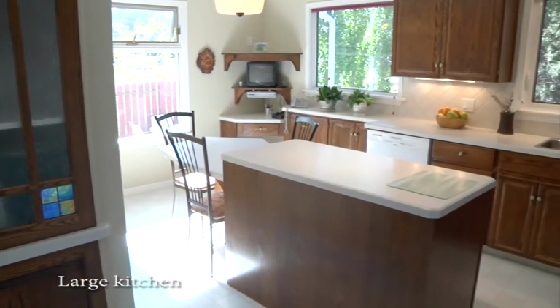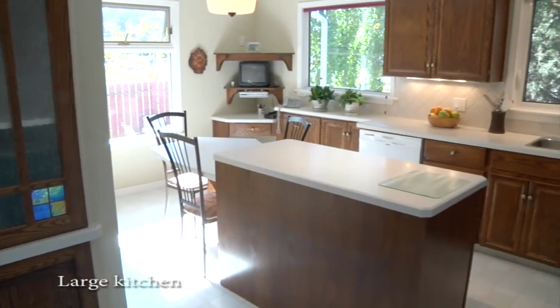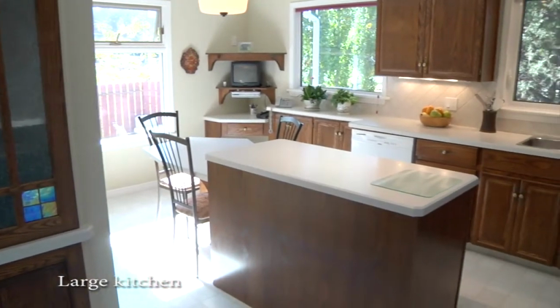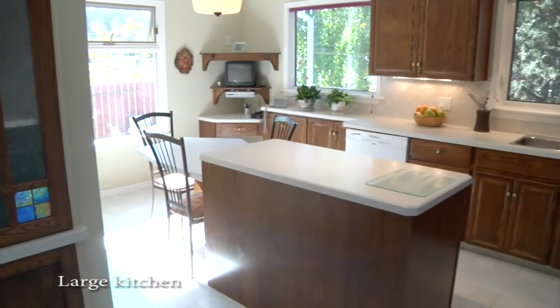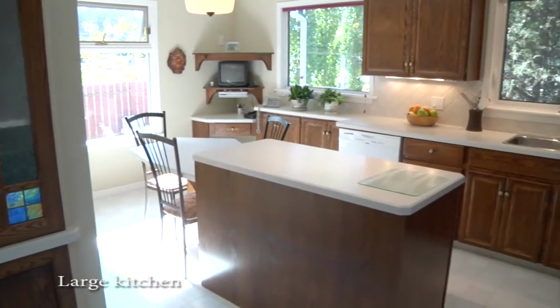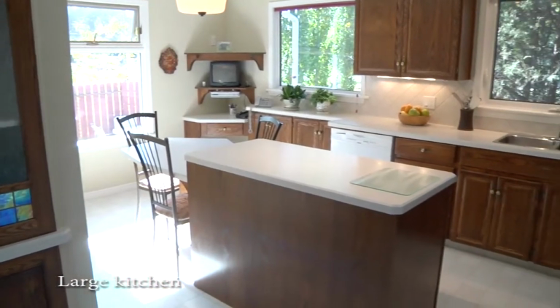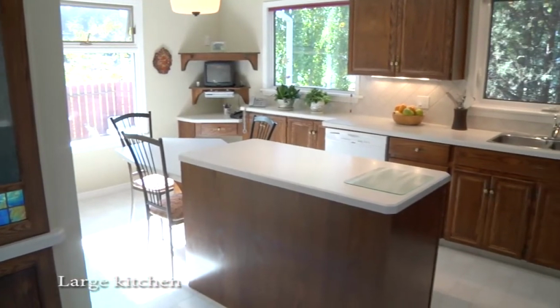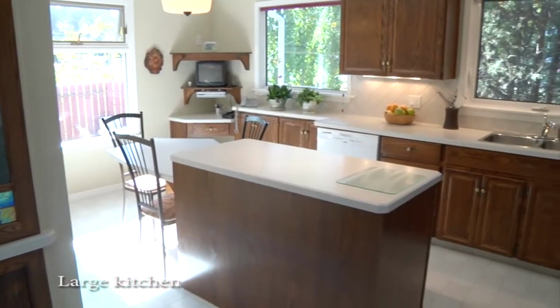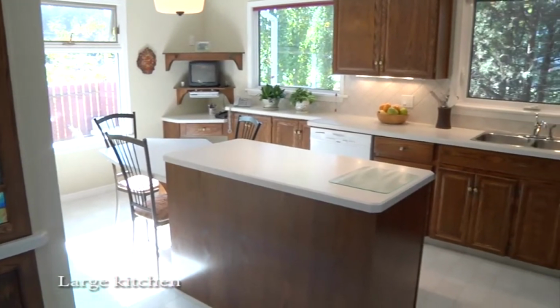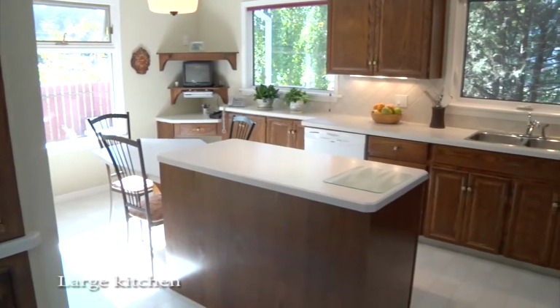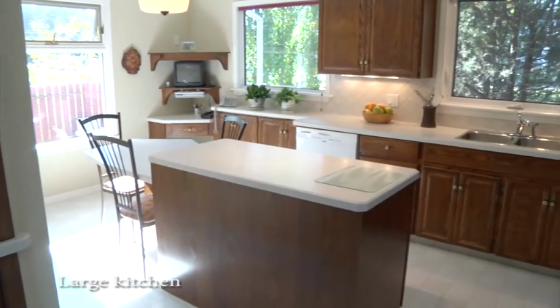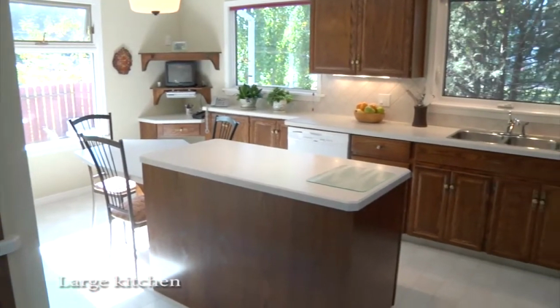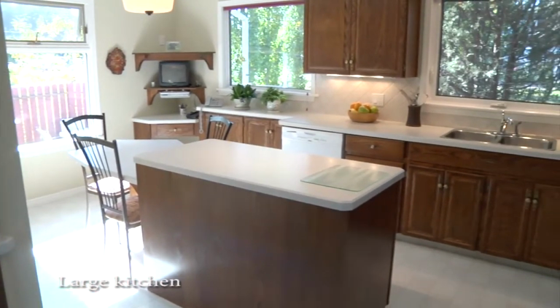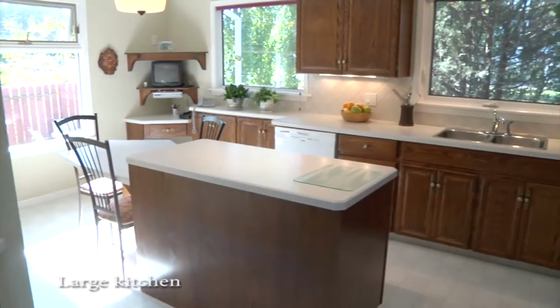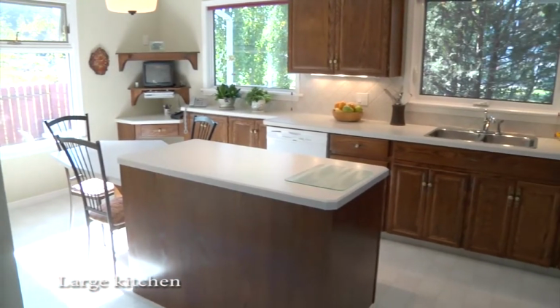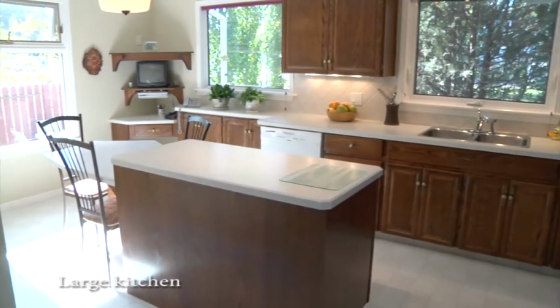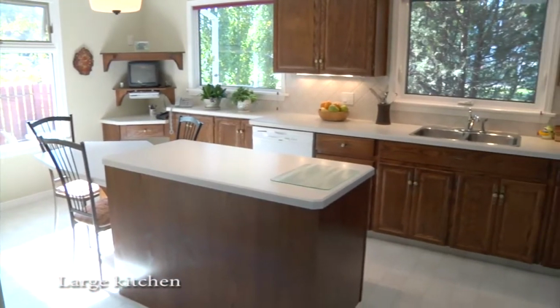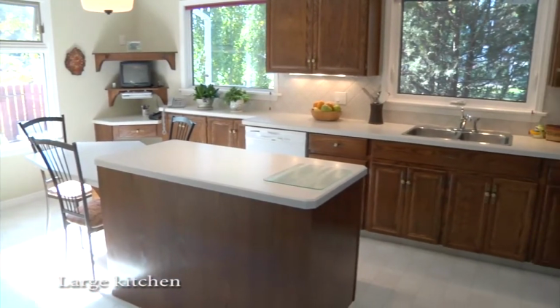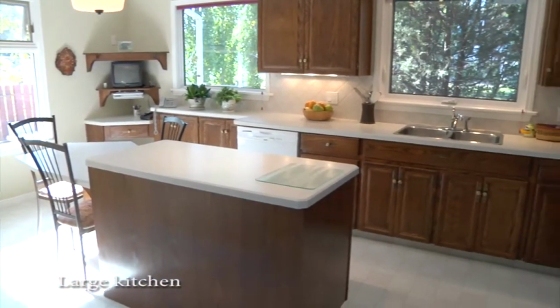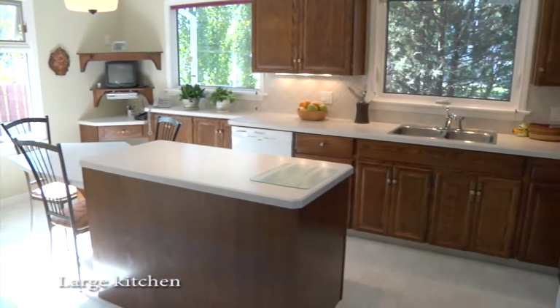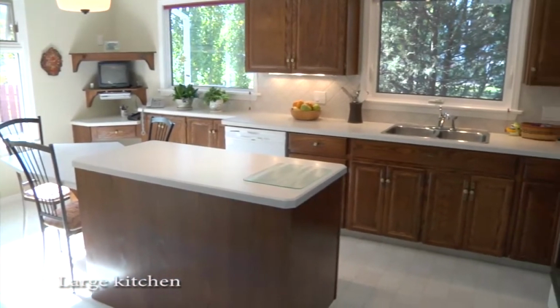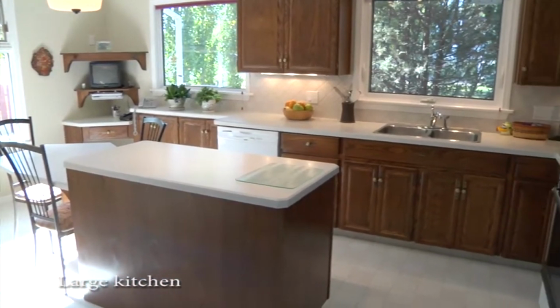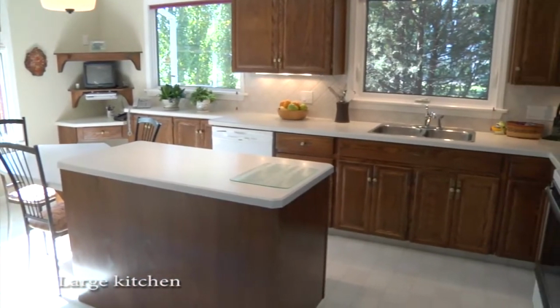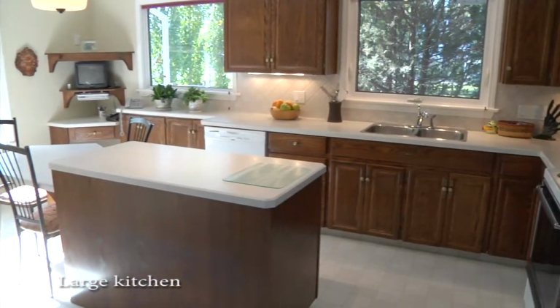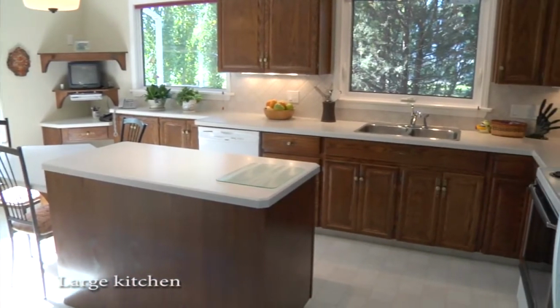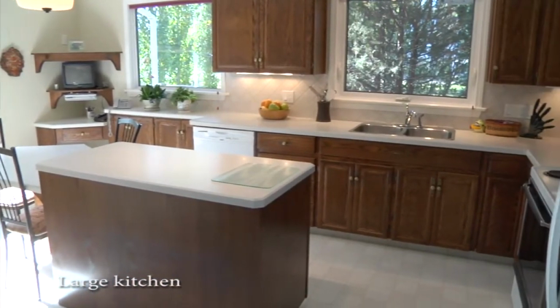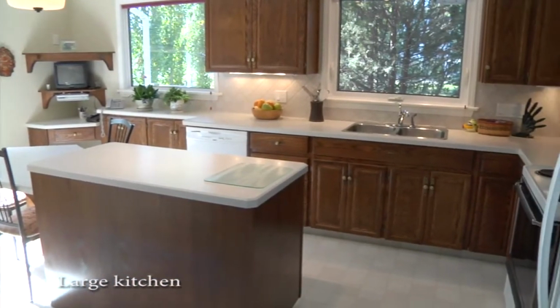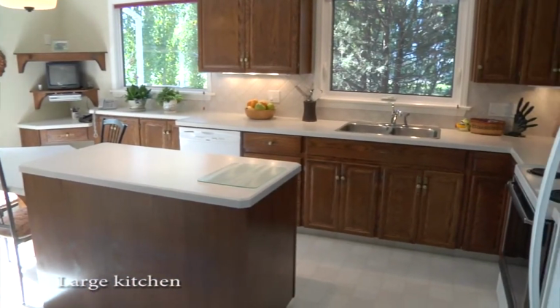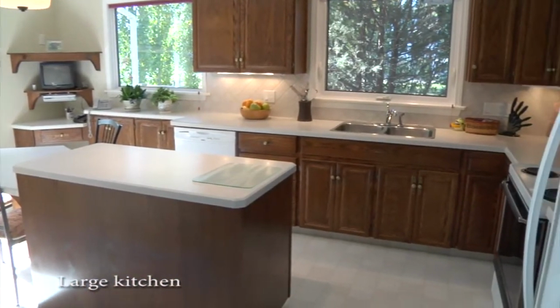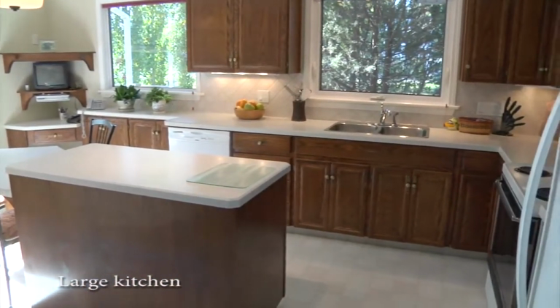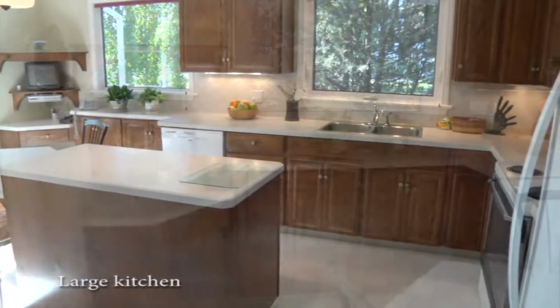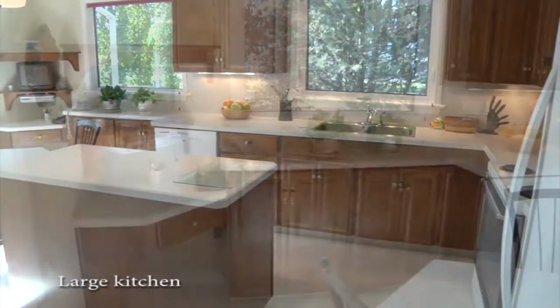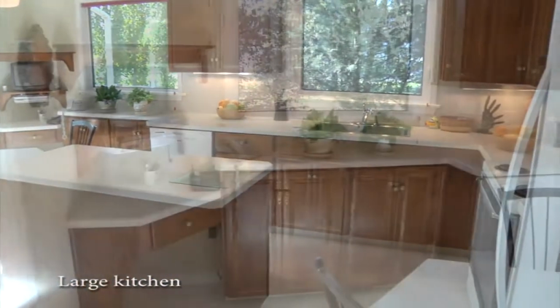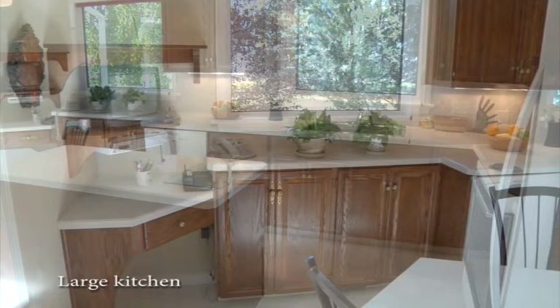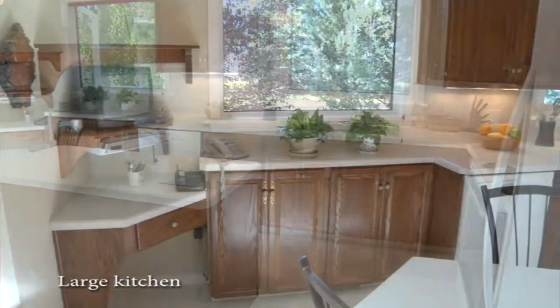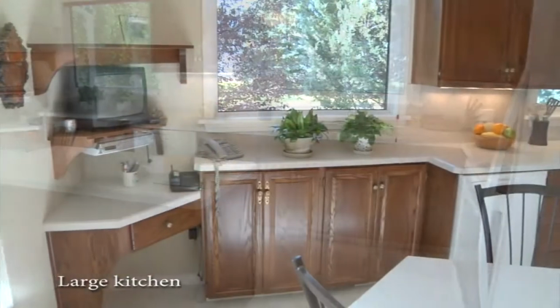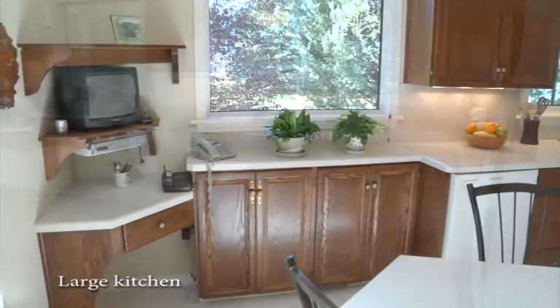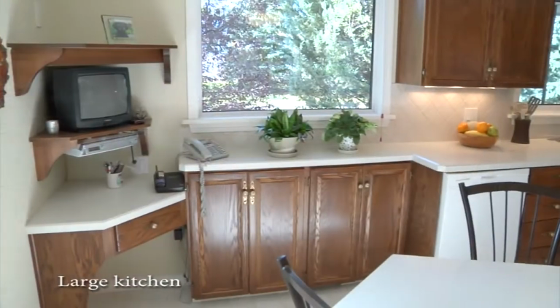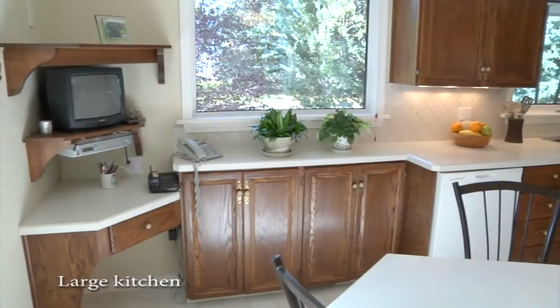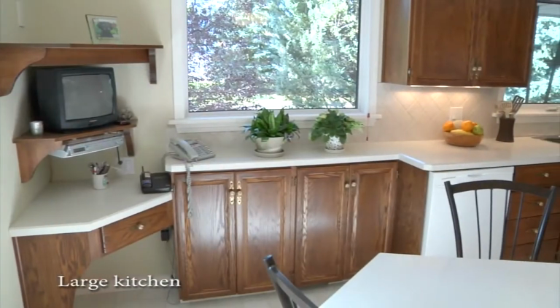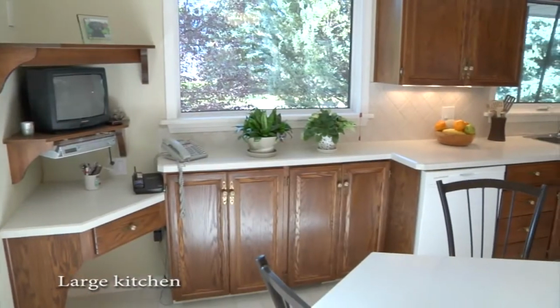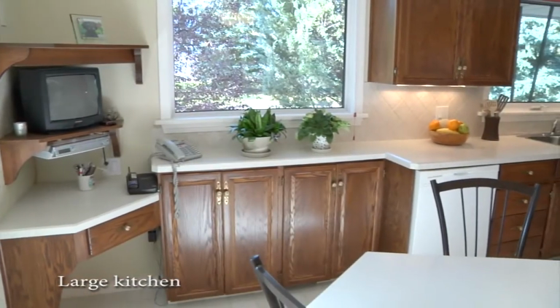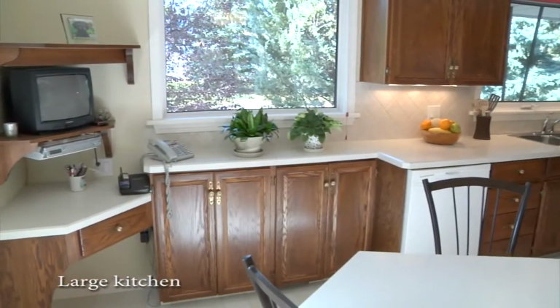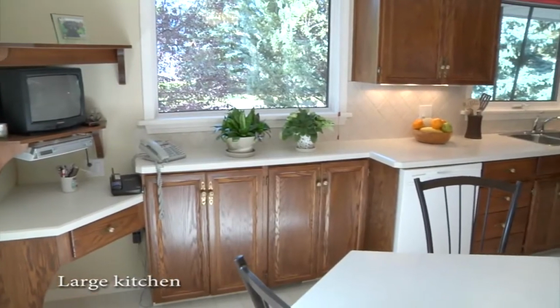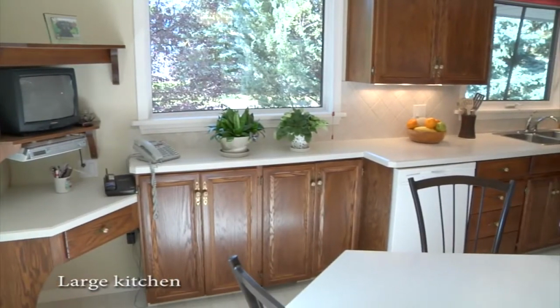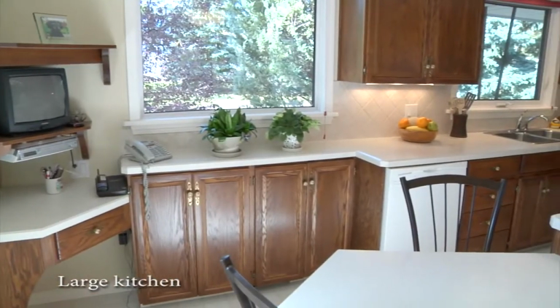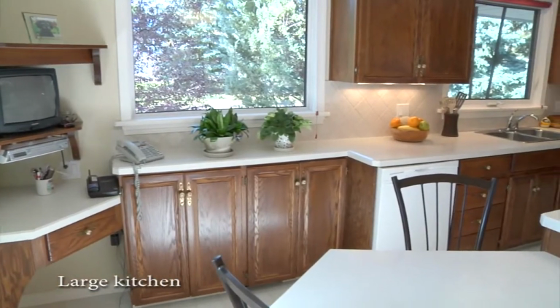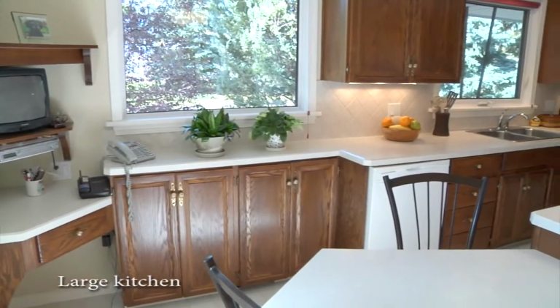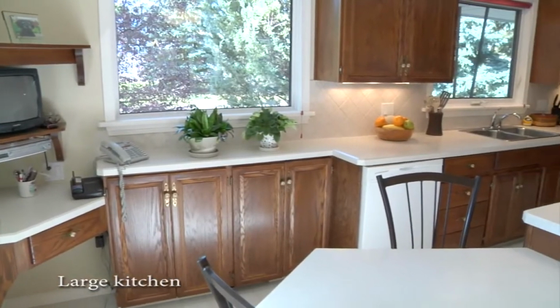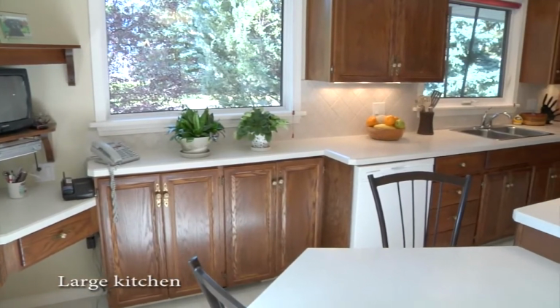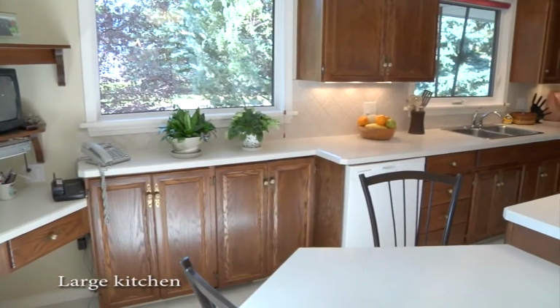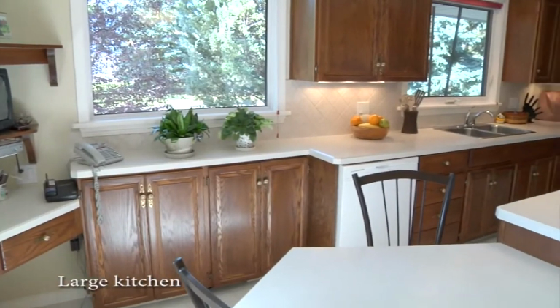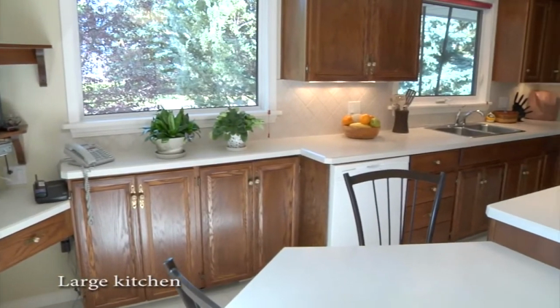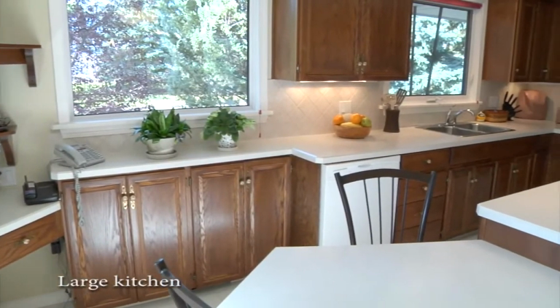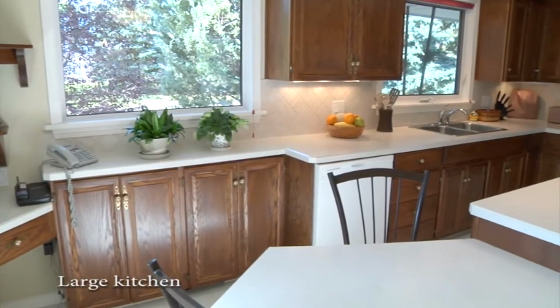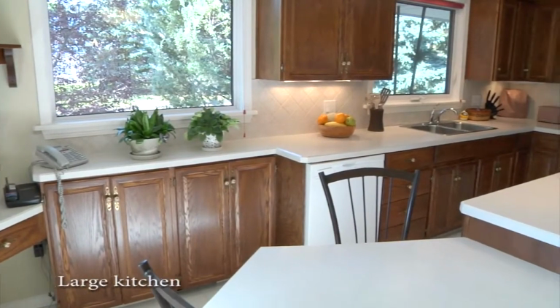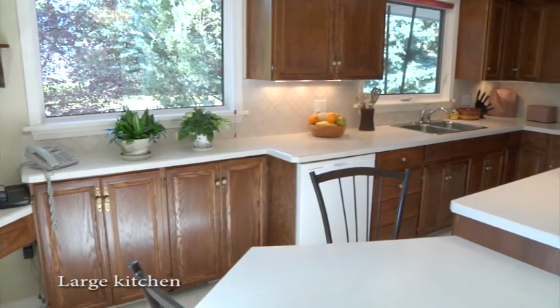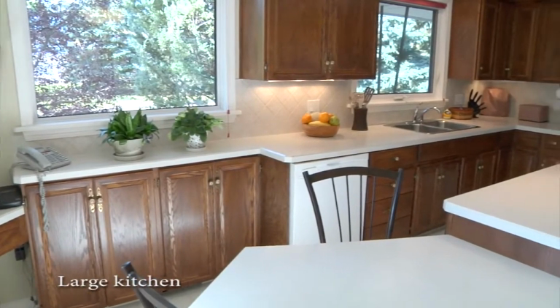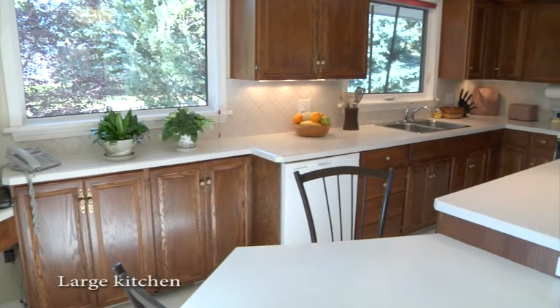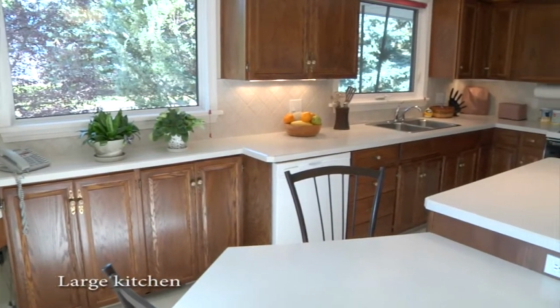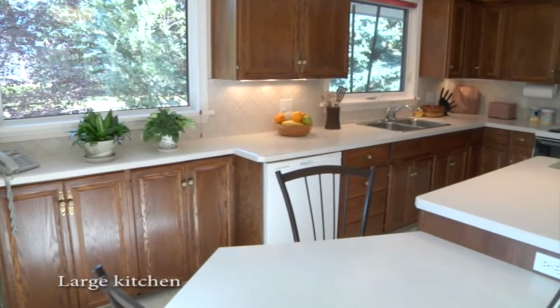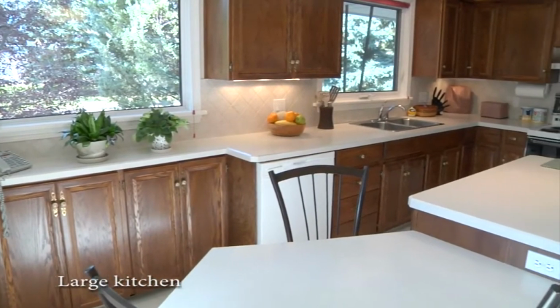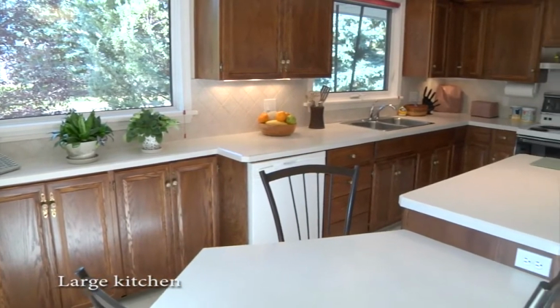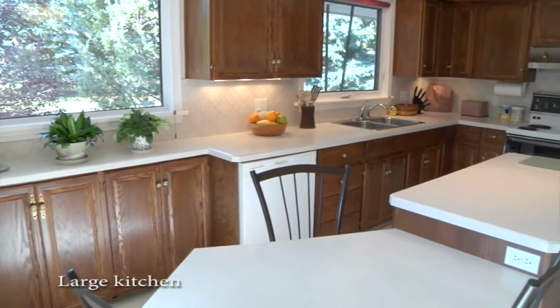Super-efficient kitchen with ample cabinetry, island eating area, built-in china cabinets and lots of natural light coming through.